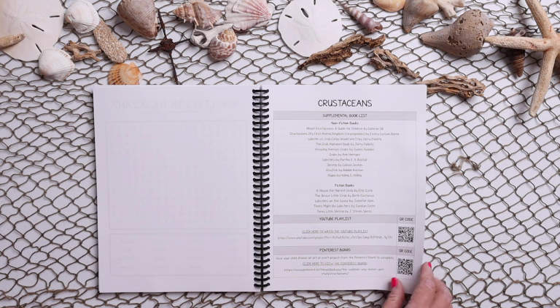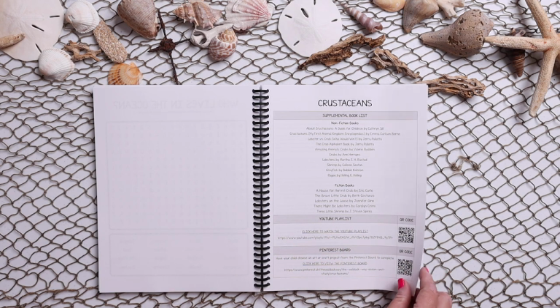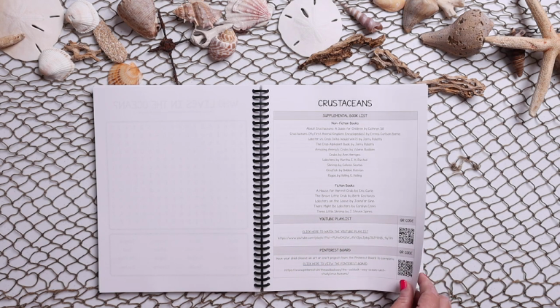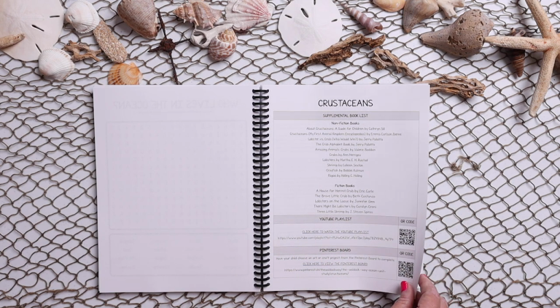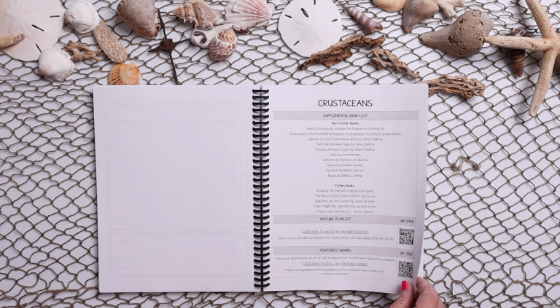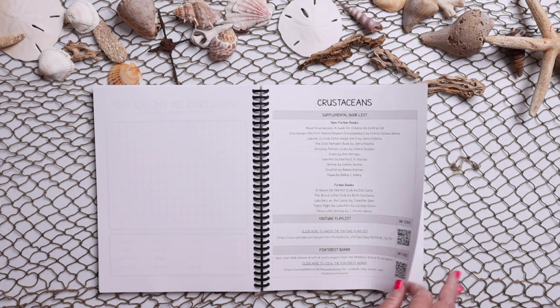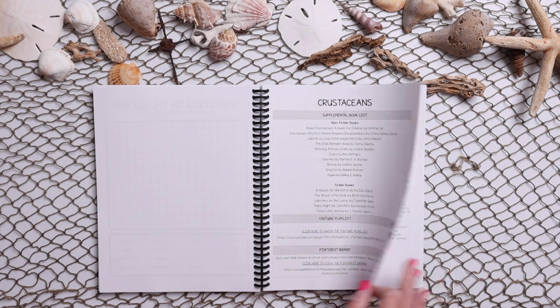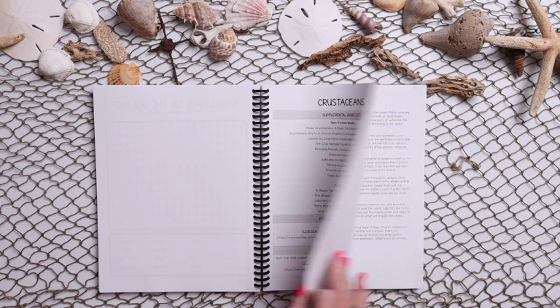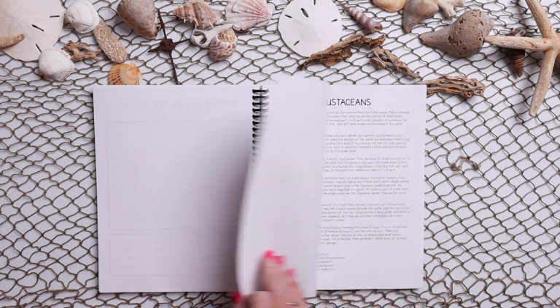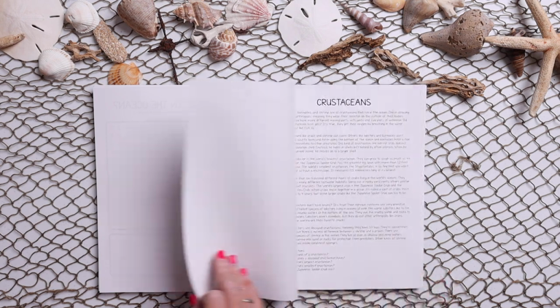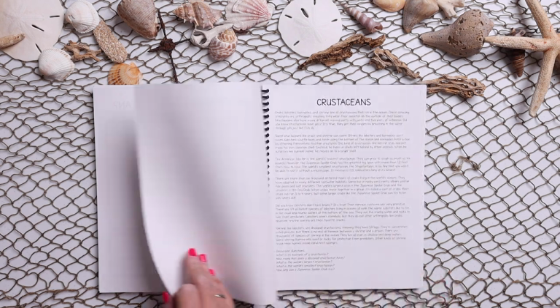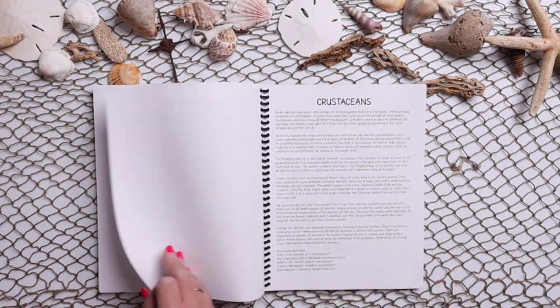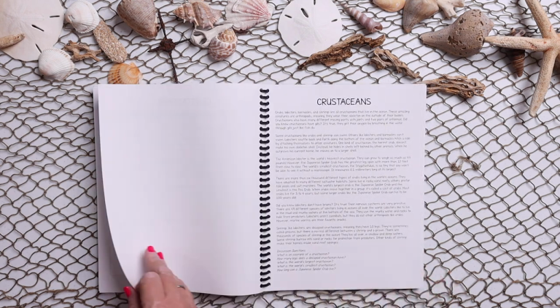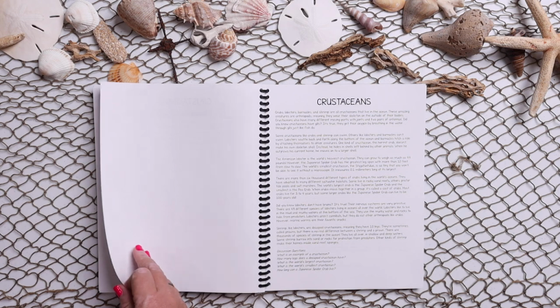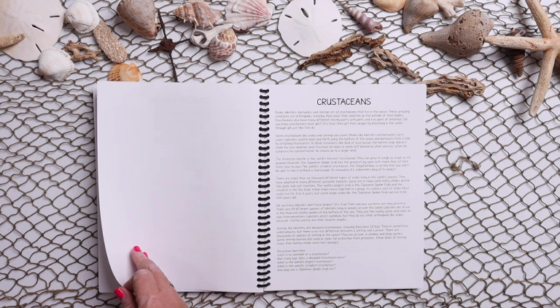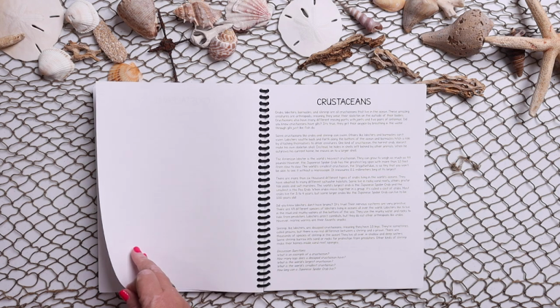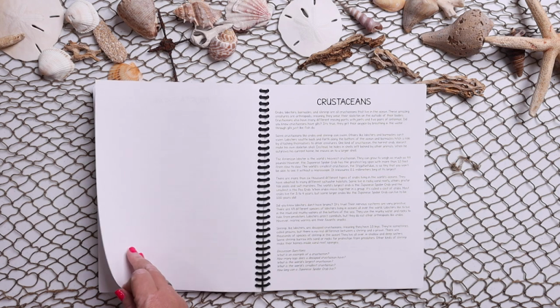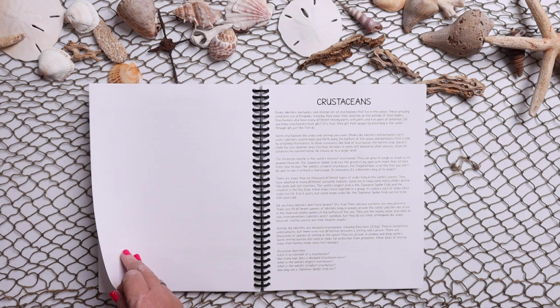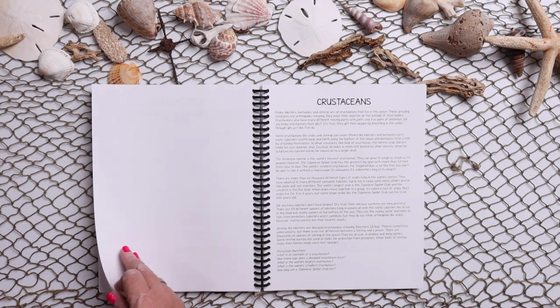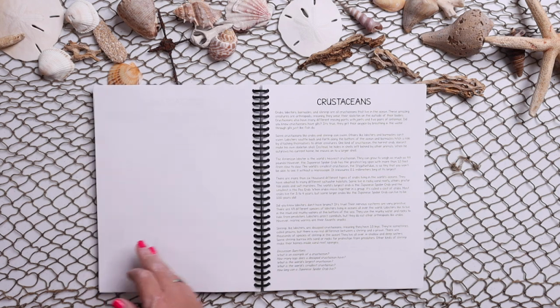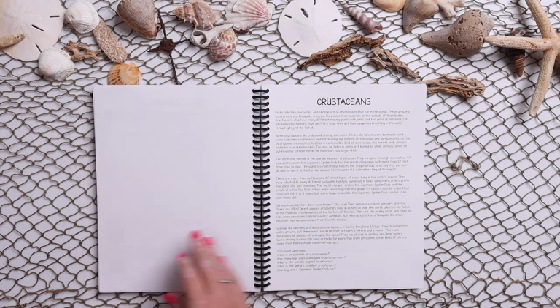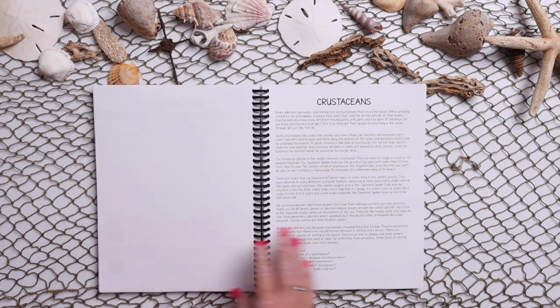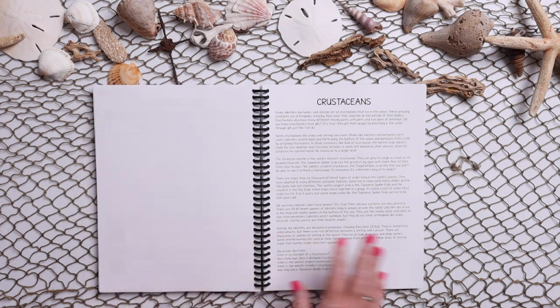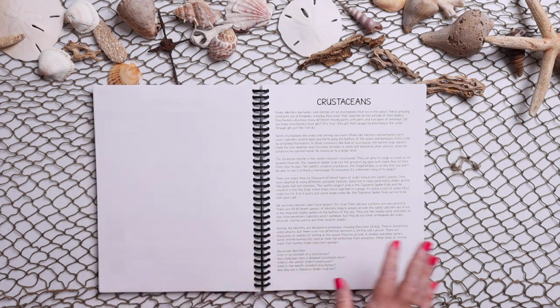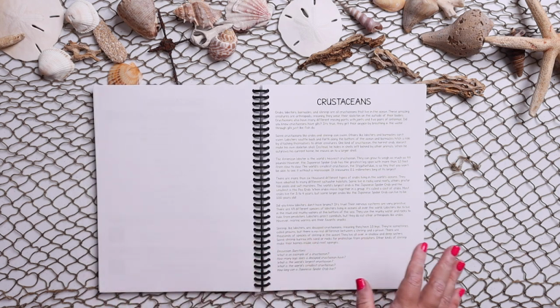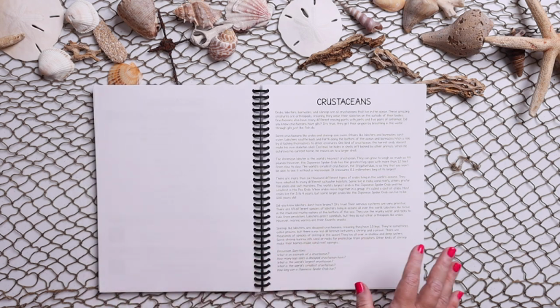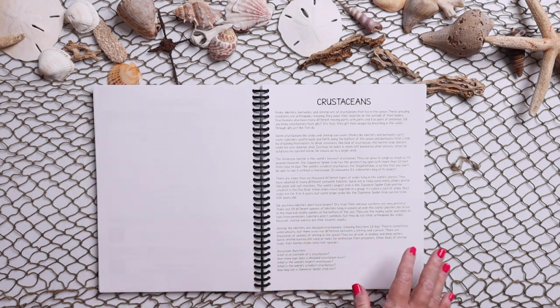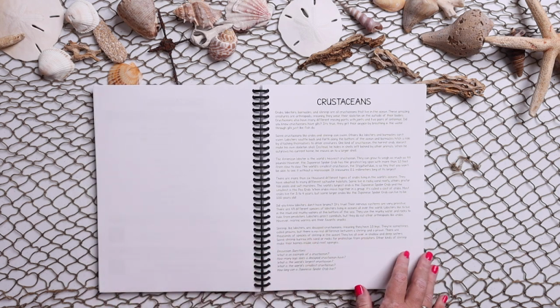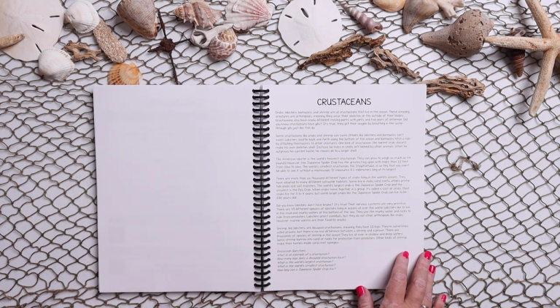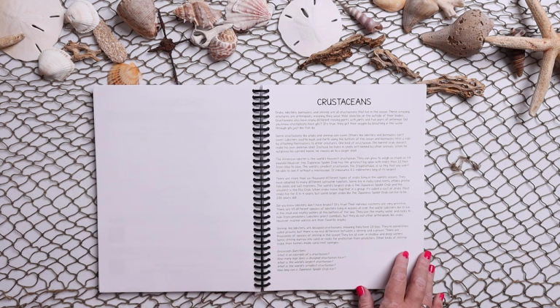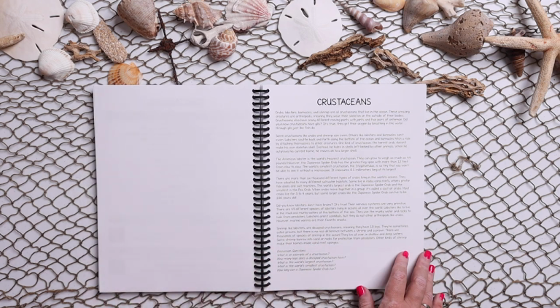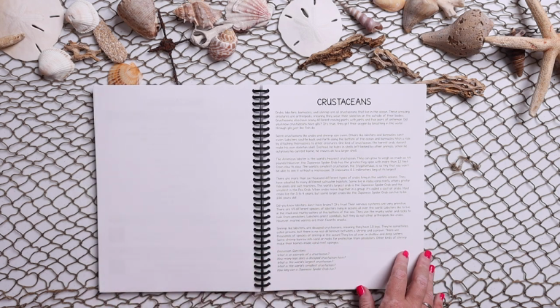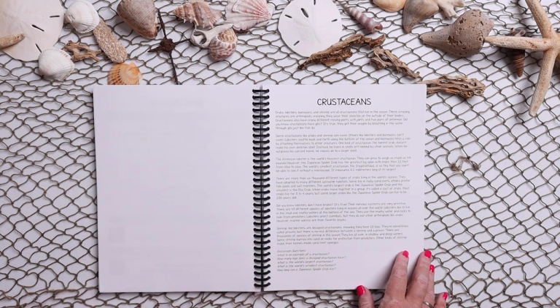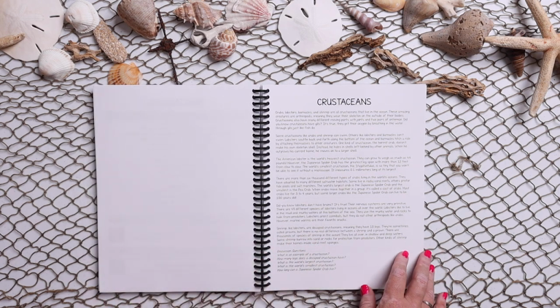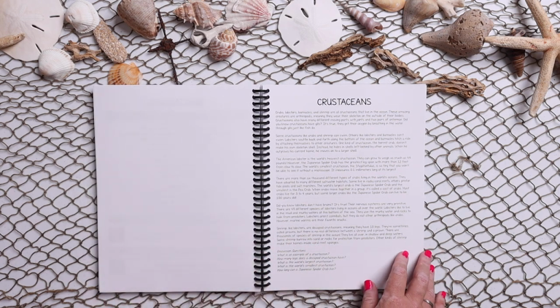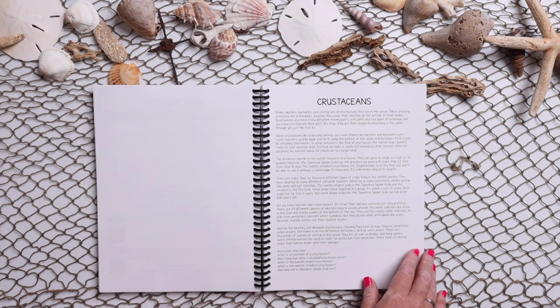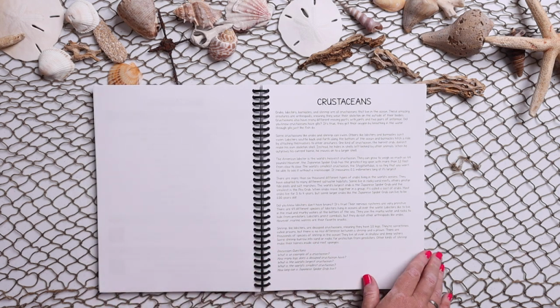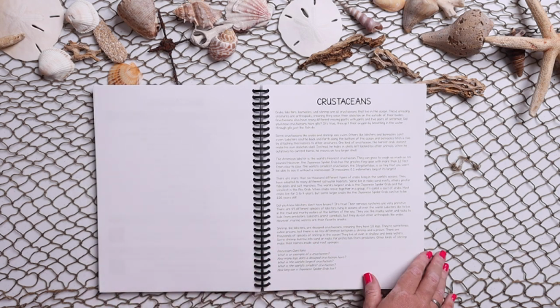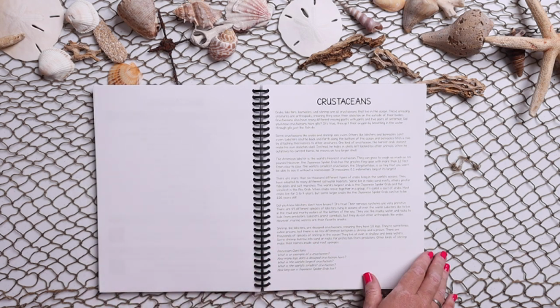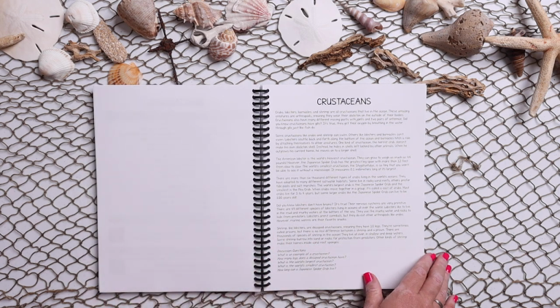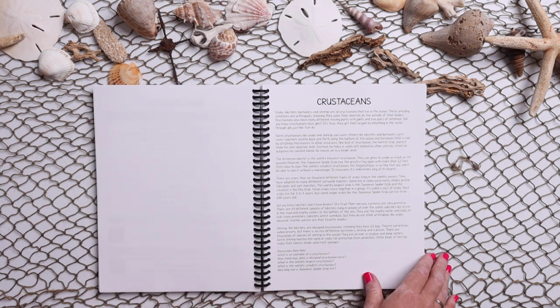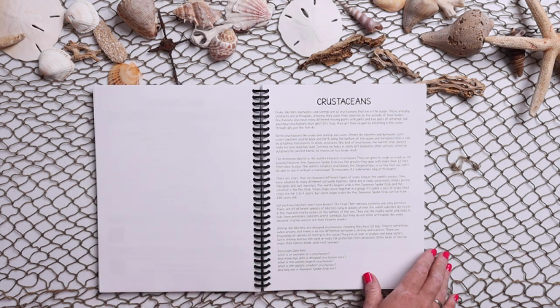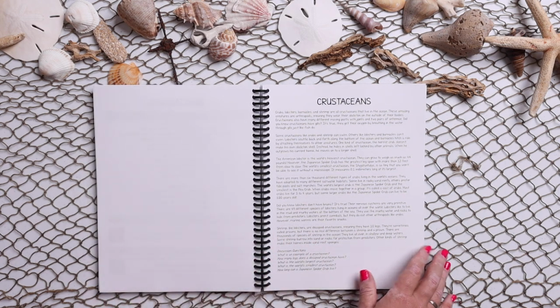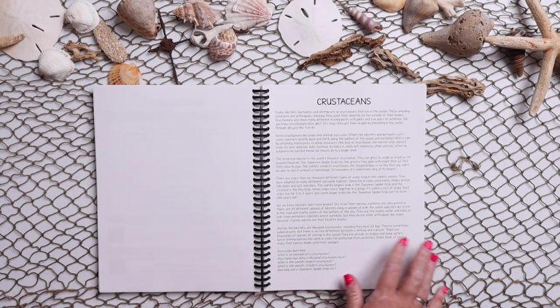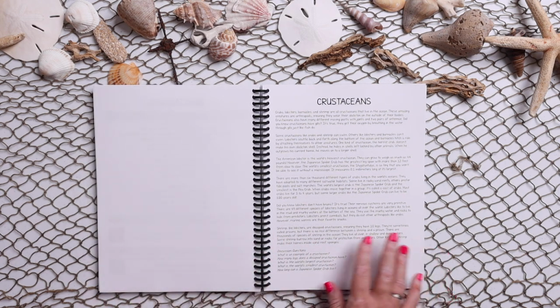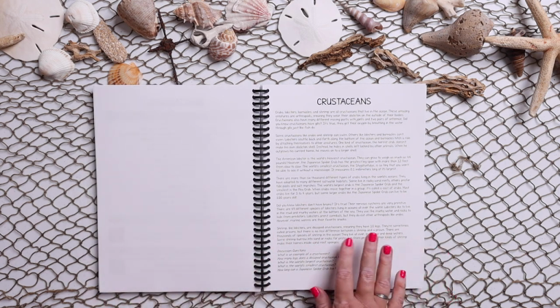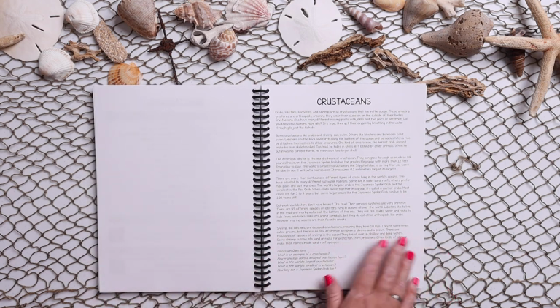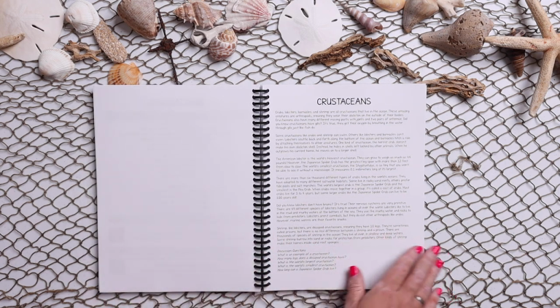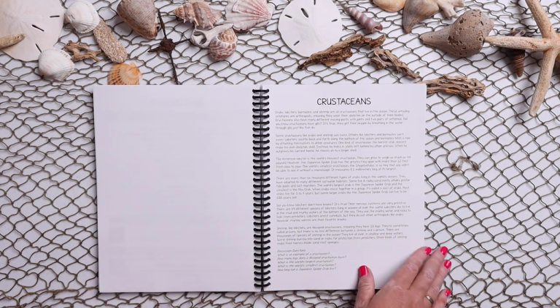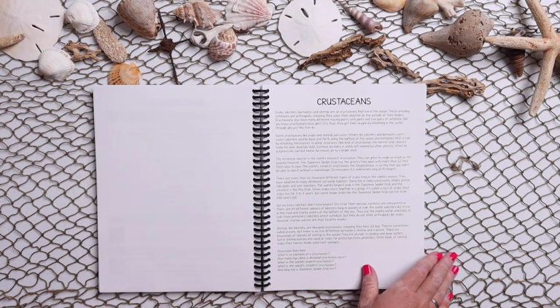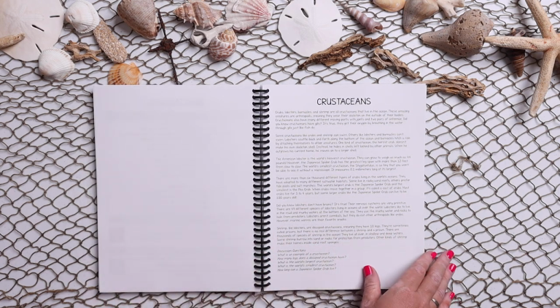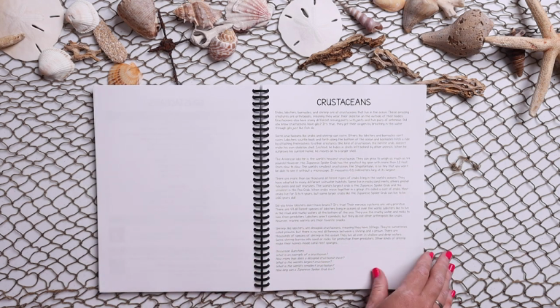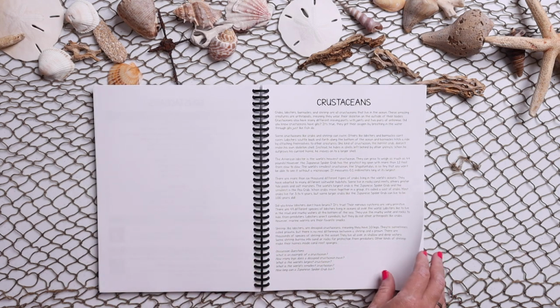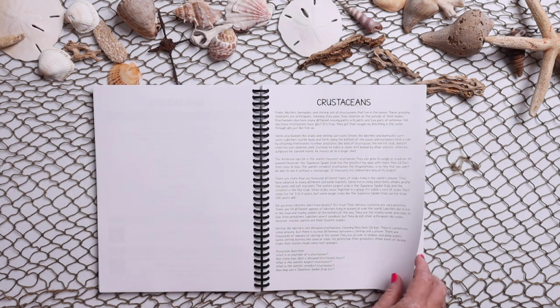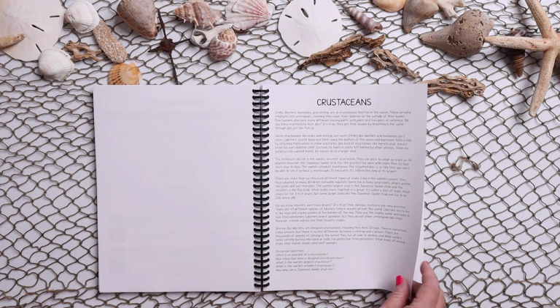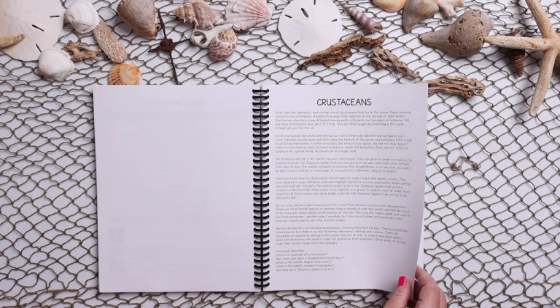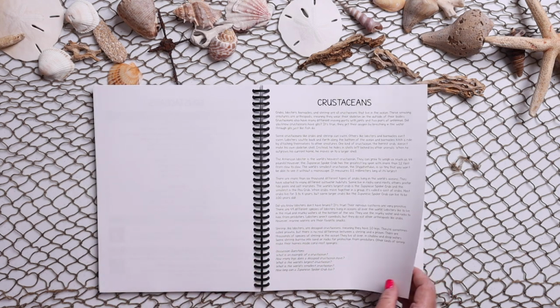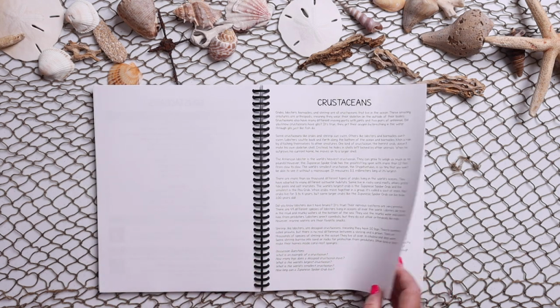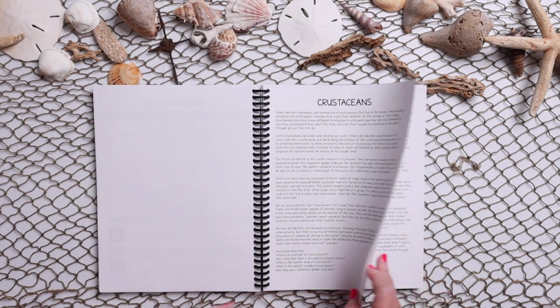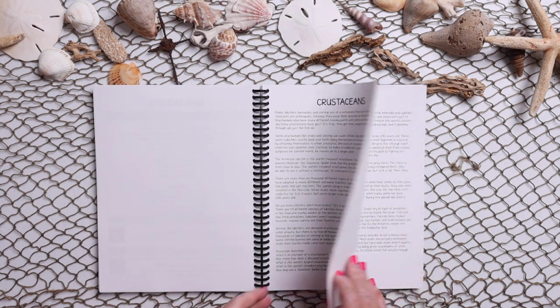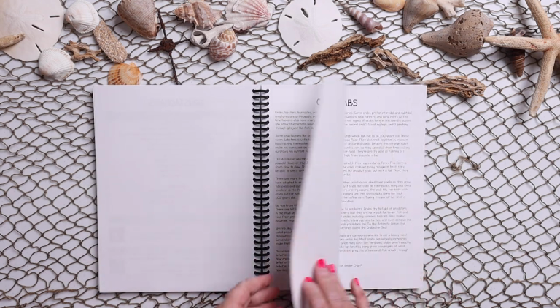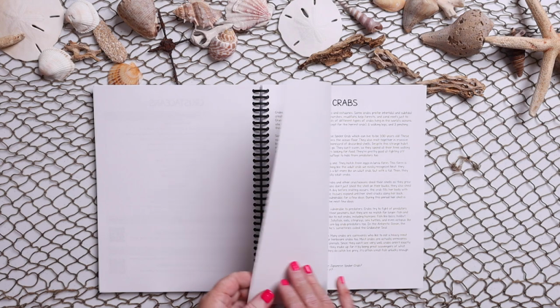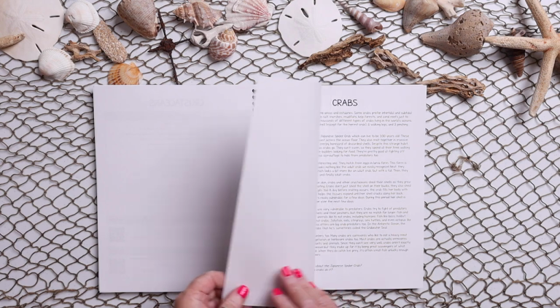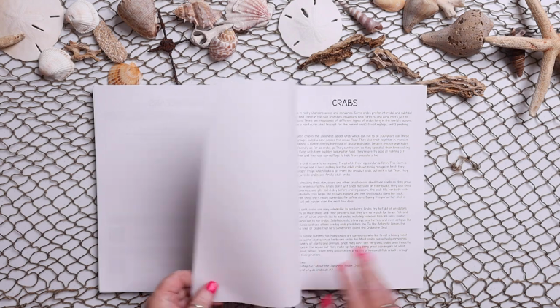They have numerous reading summaries, all with discussion questions.